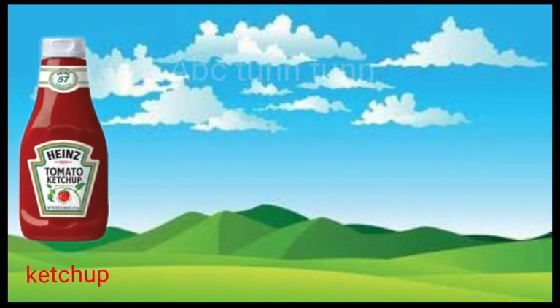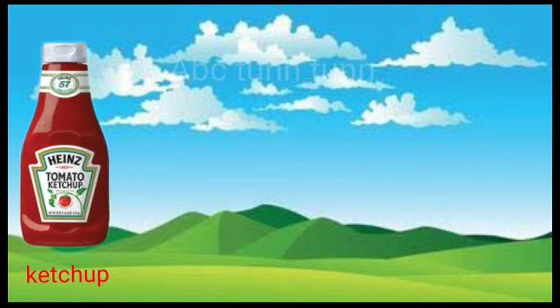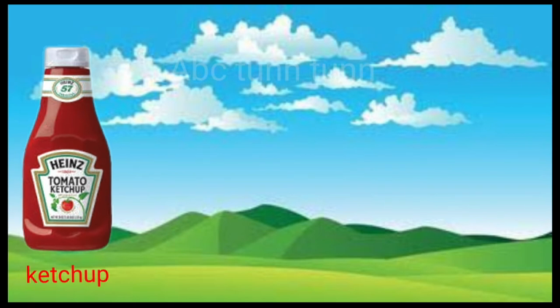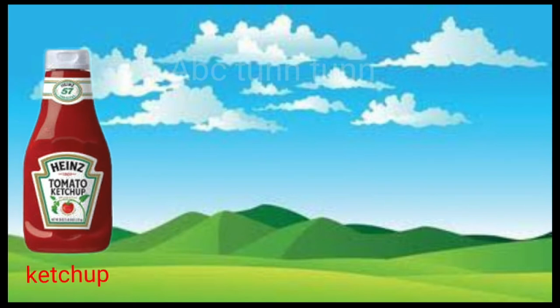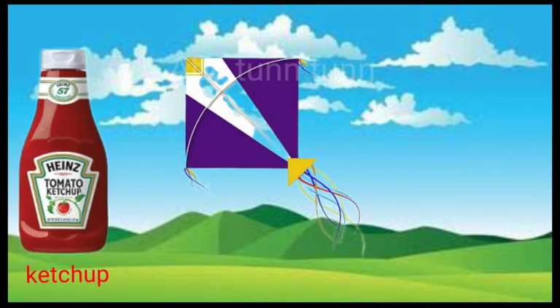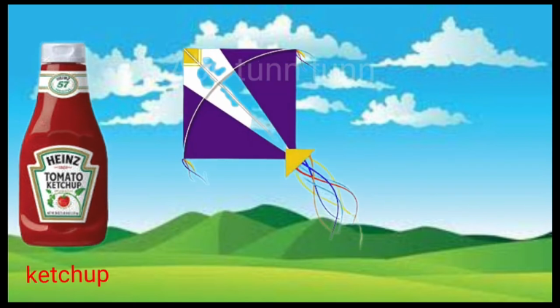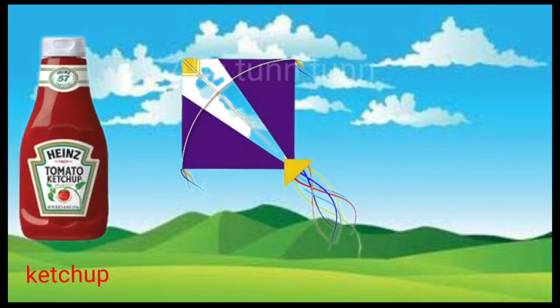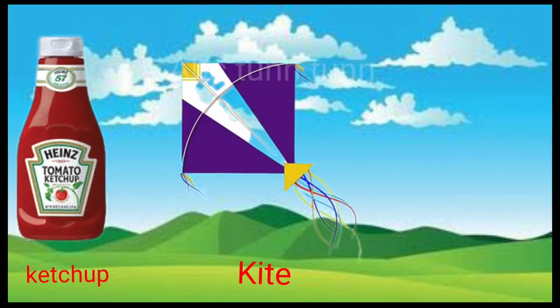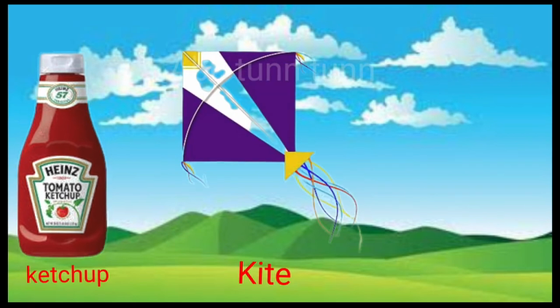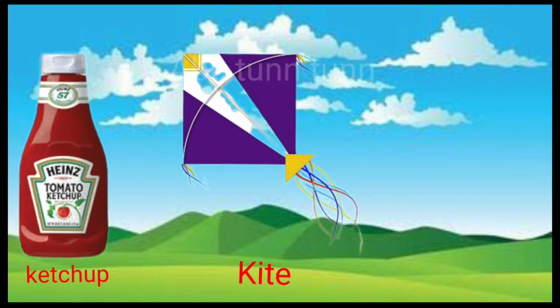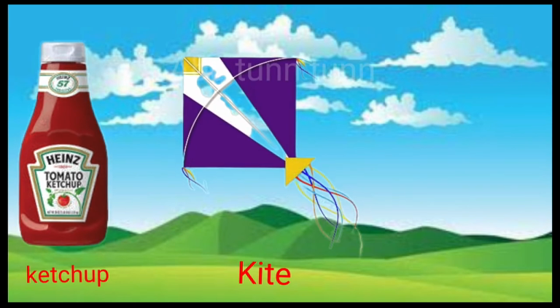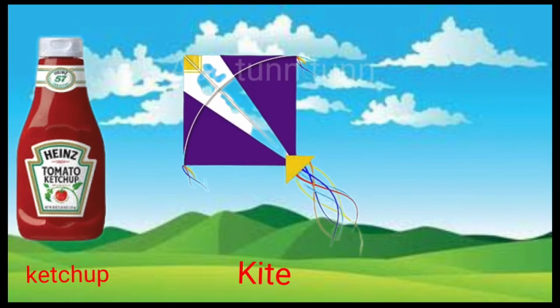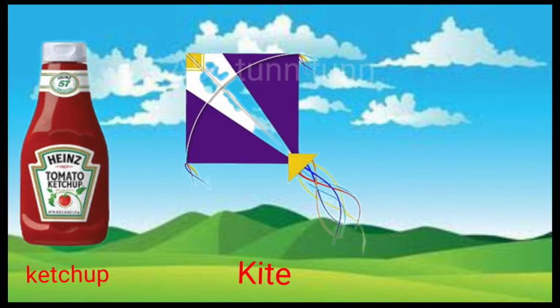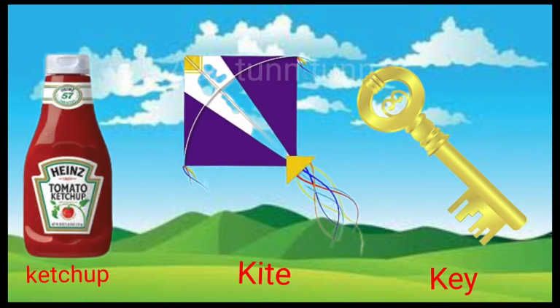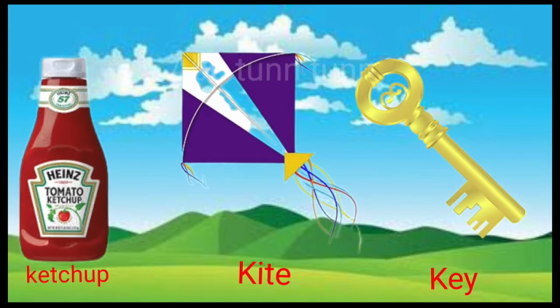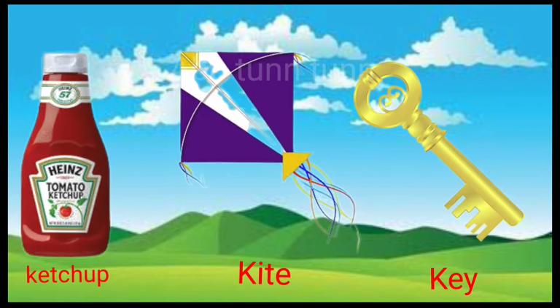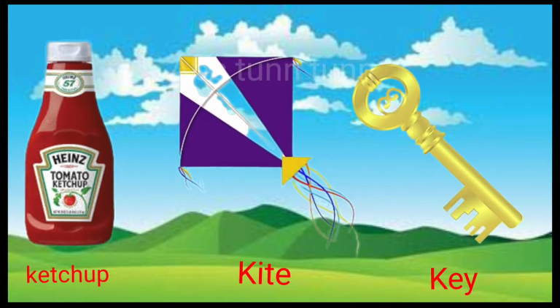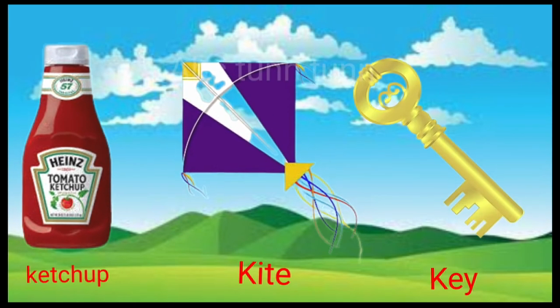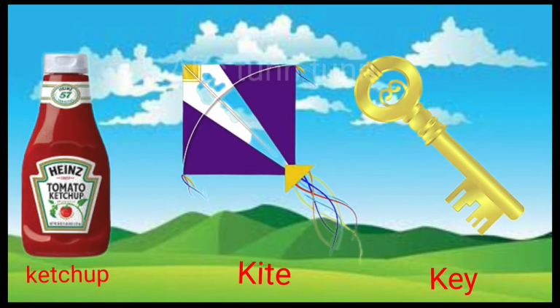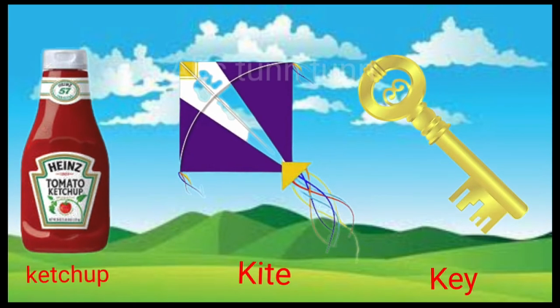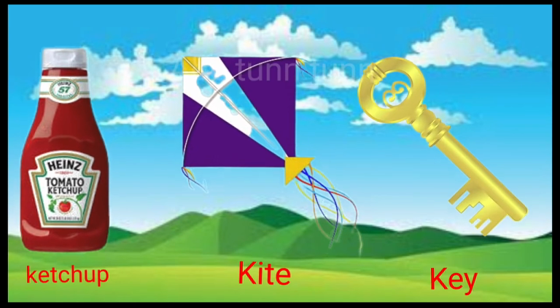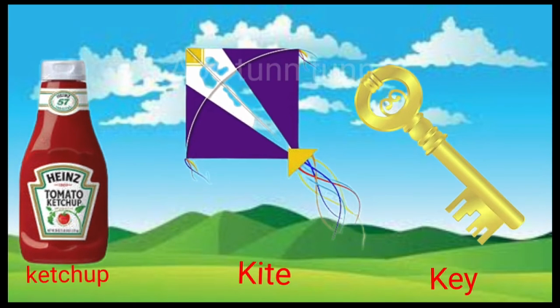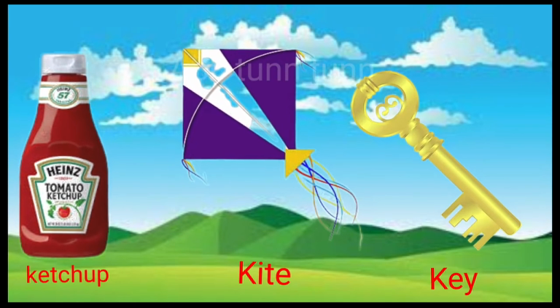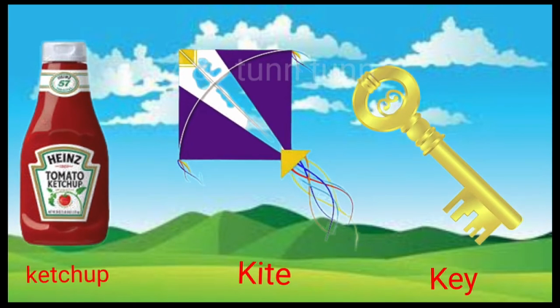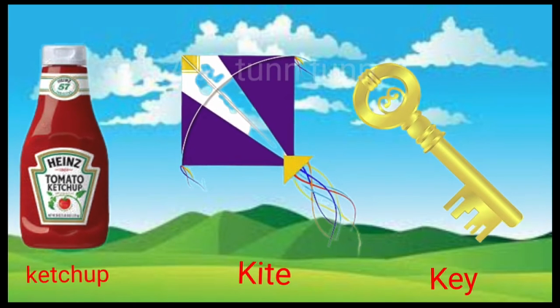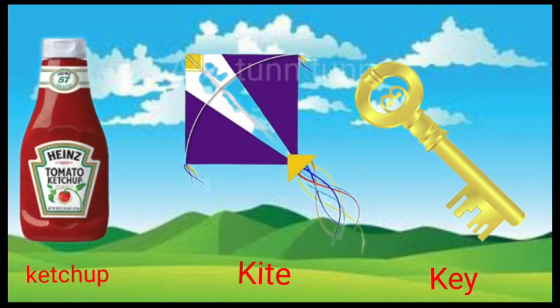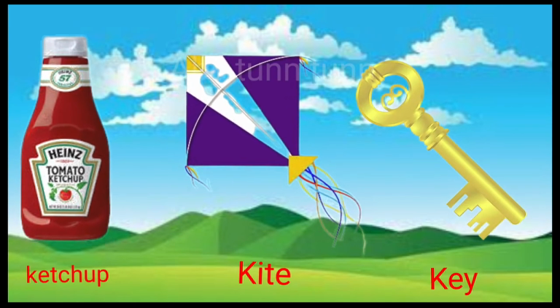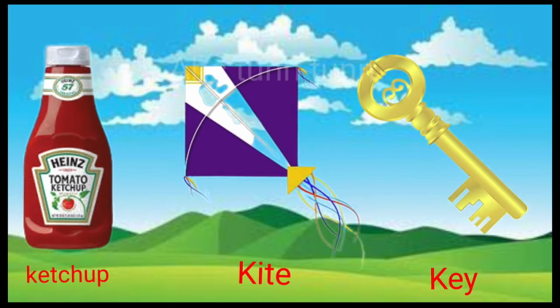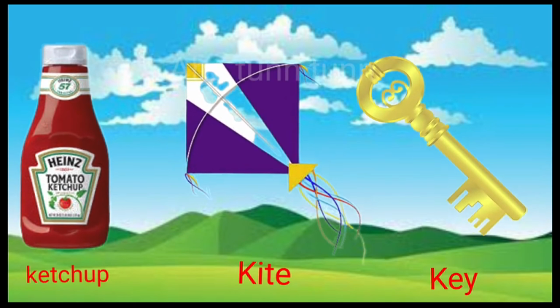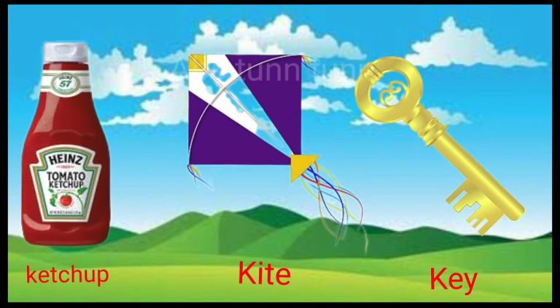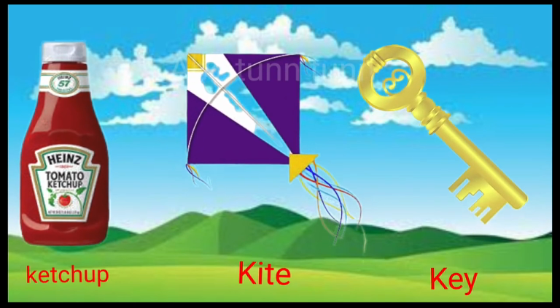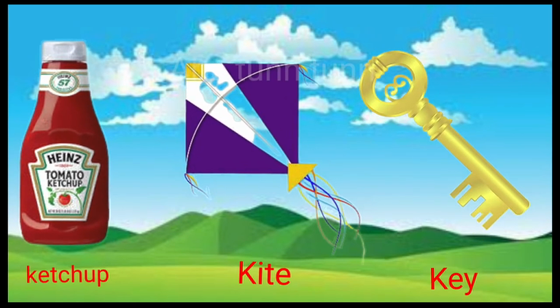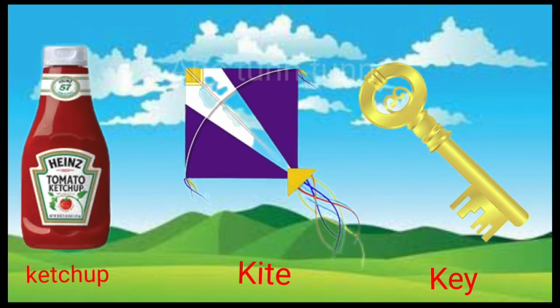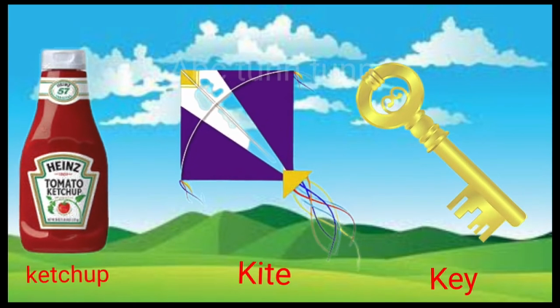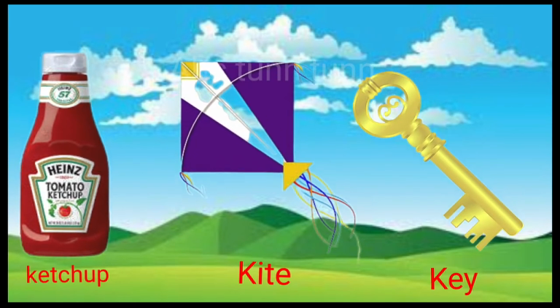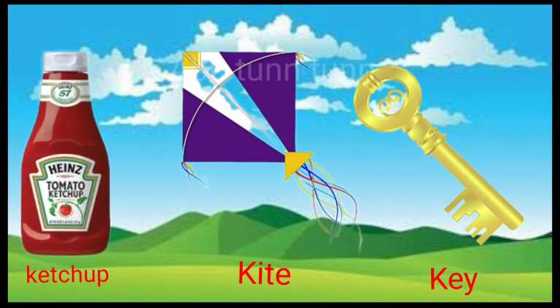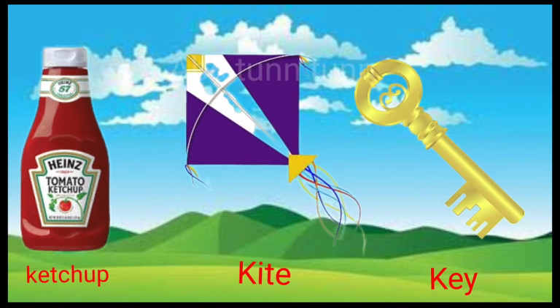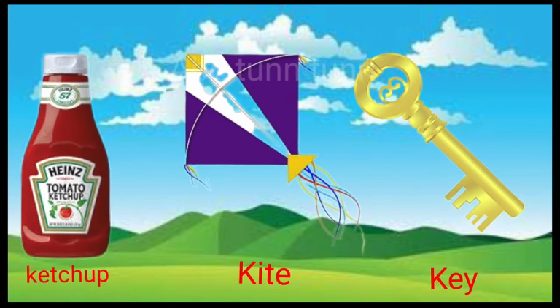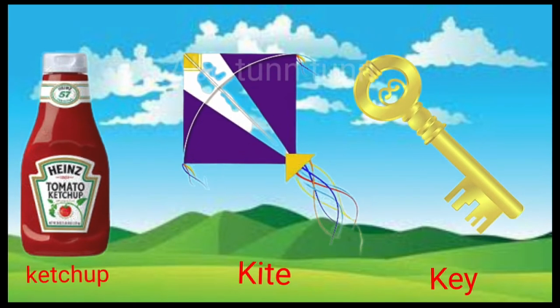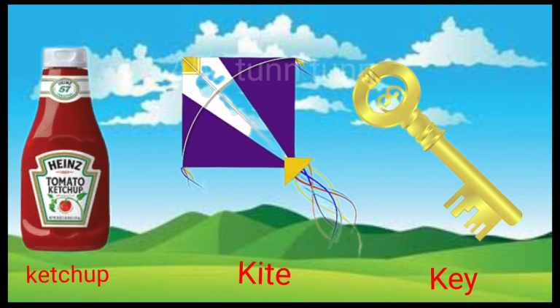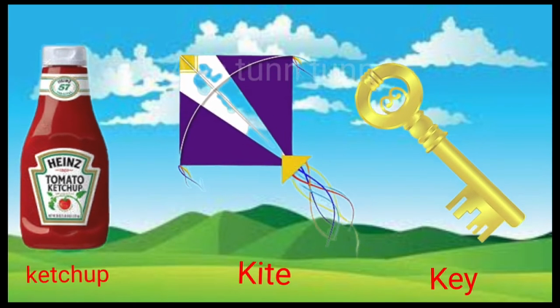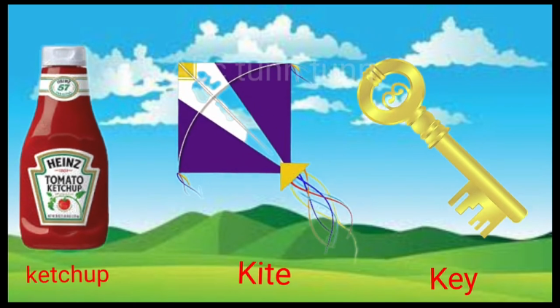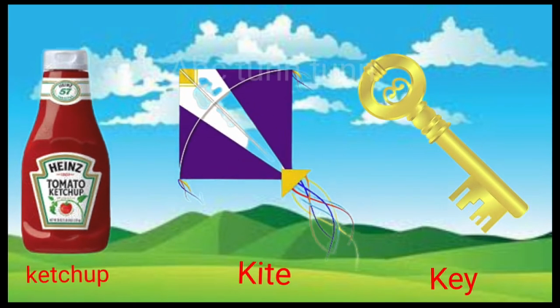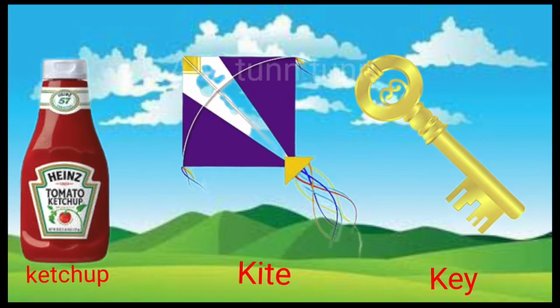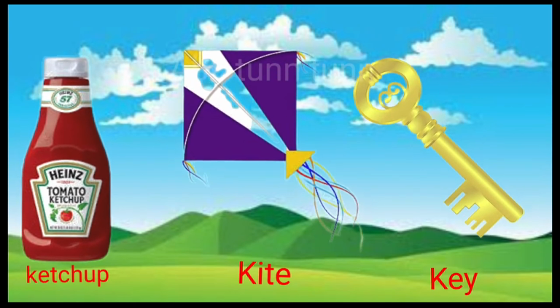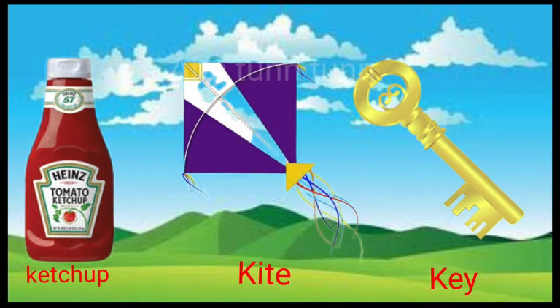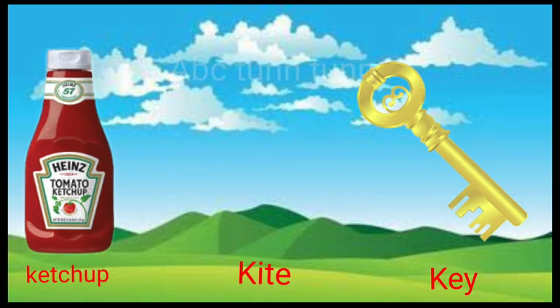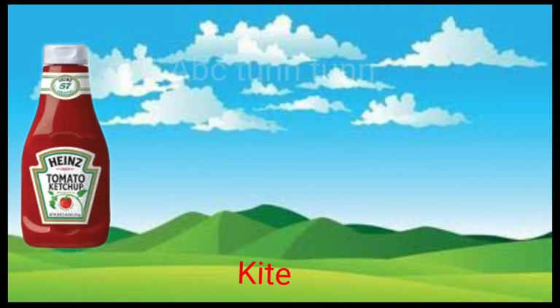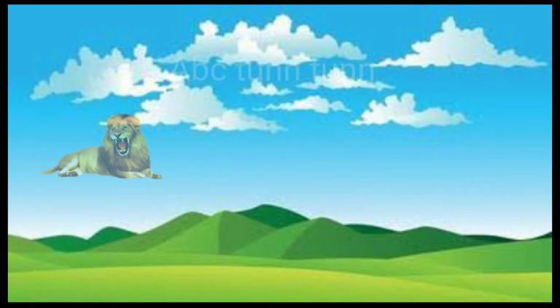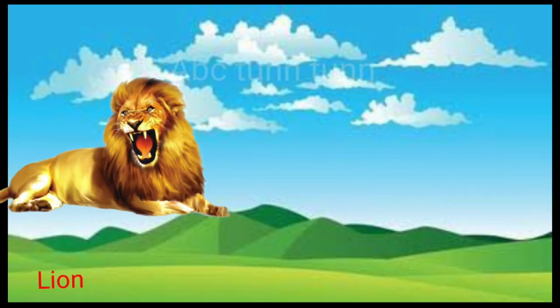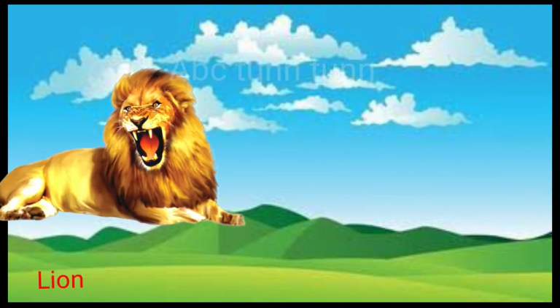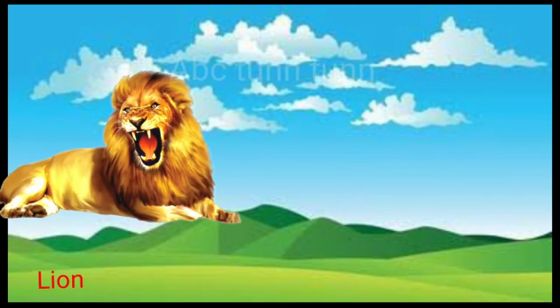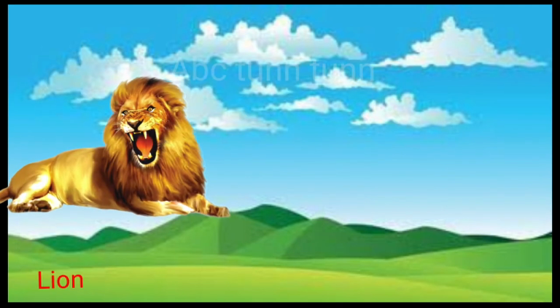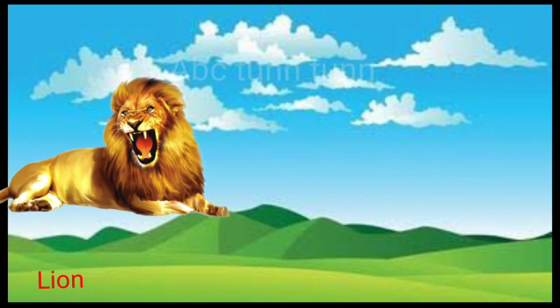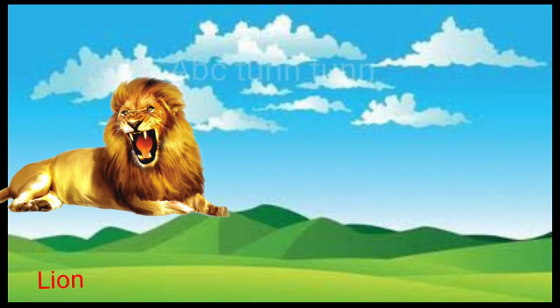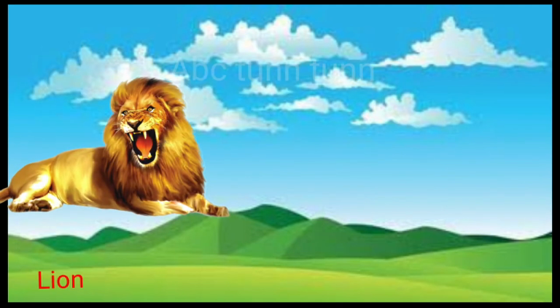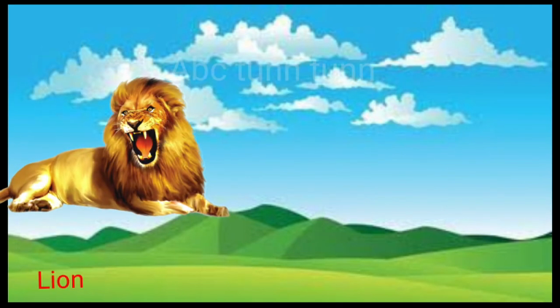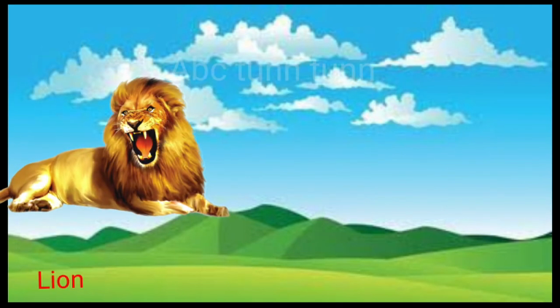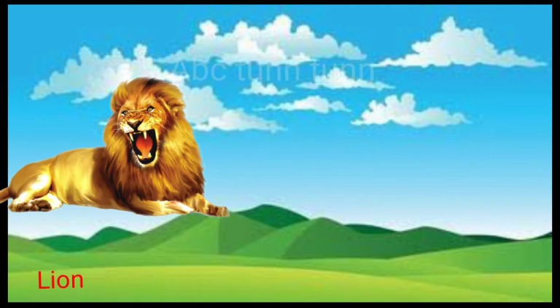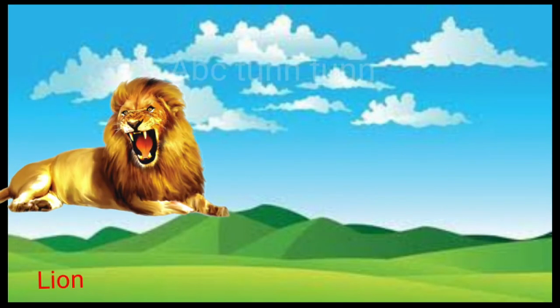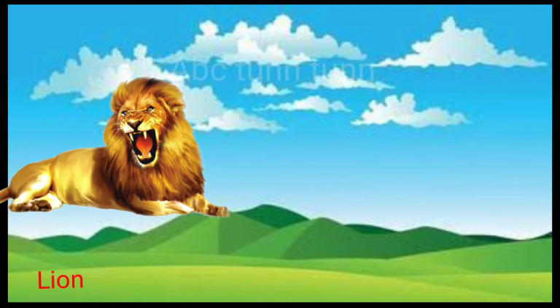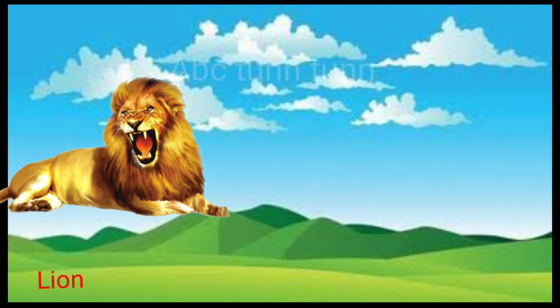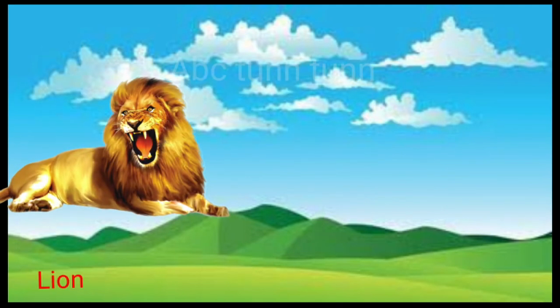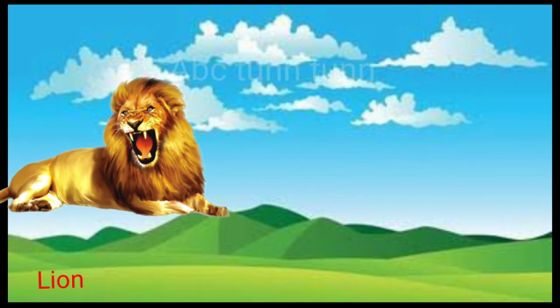K is for ketchup. K is for kite. K is for key. Ee, cuh, cuh, cuh.